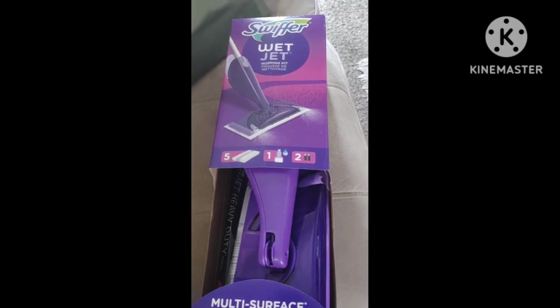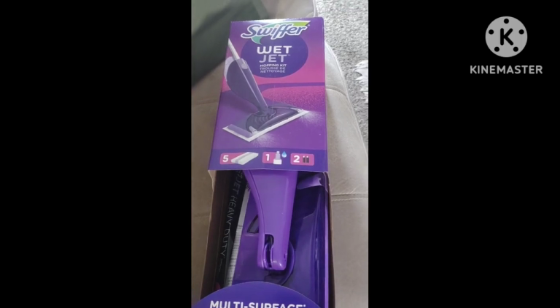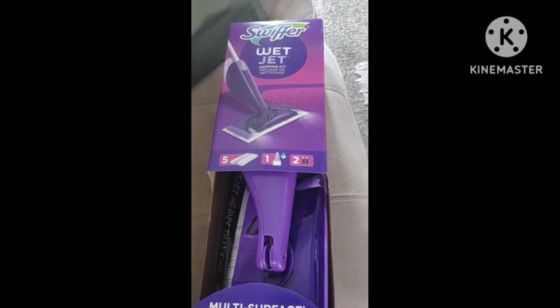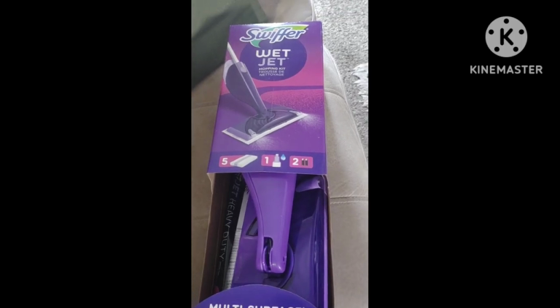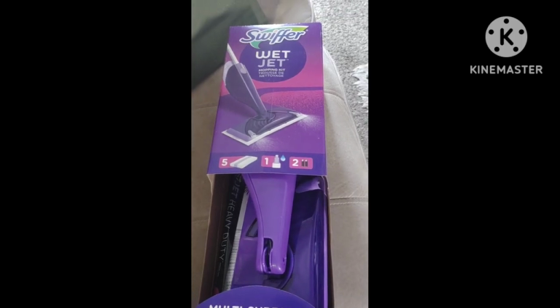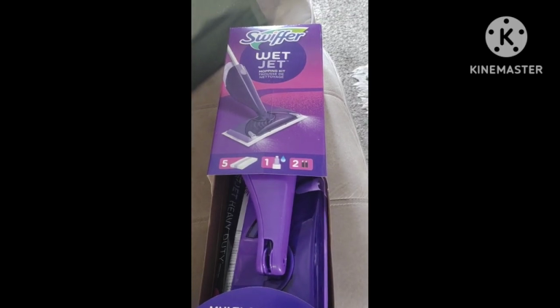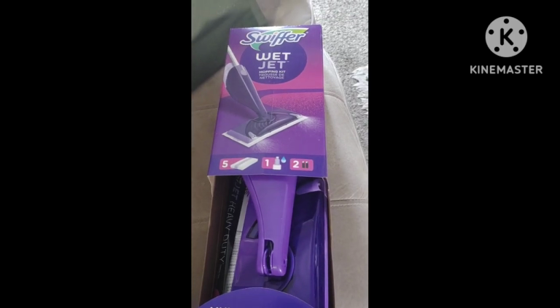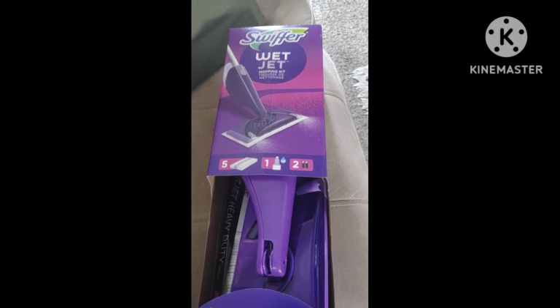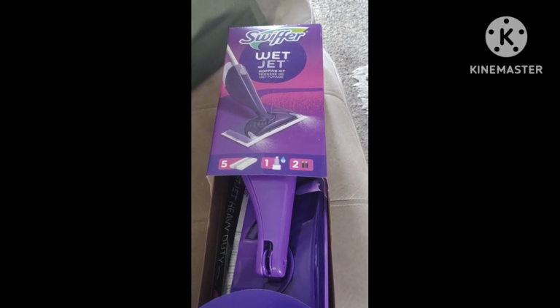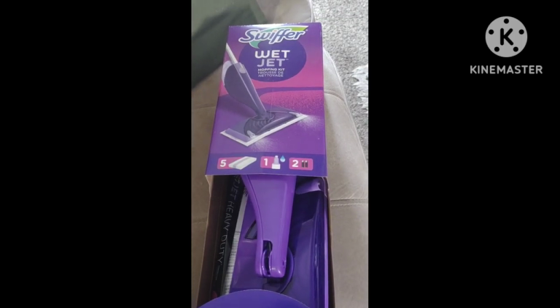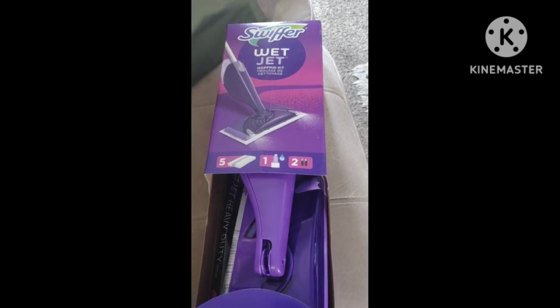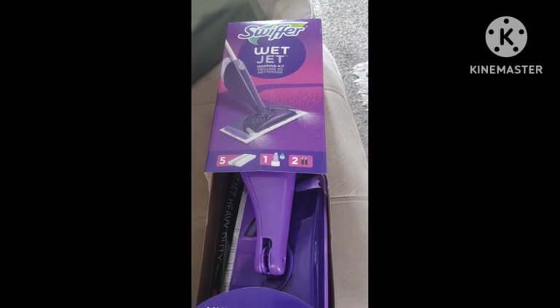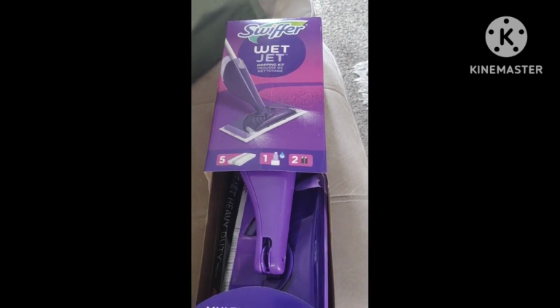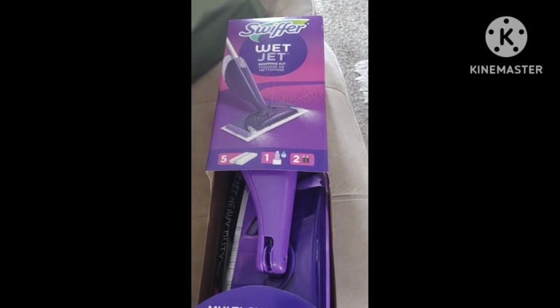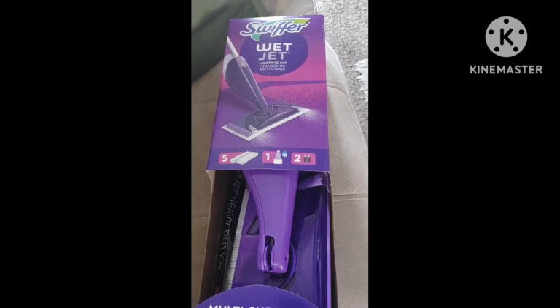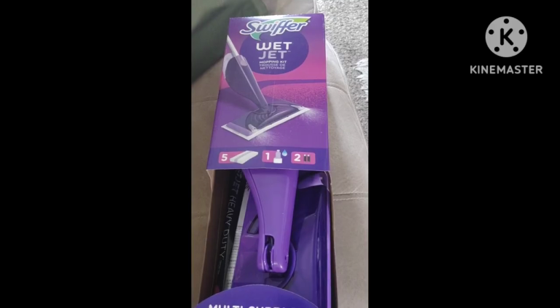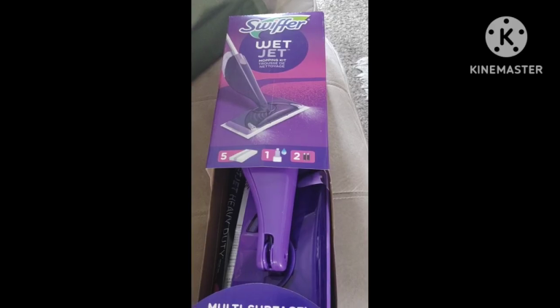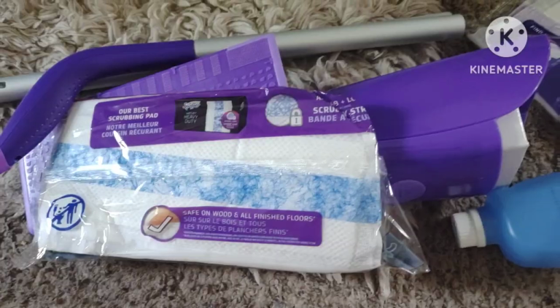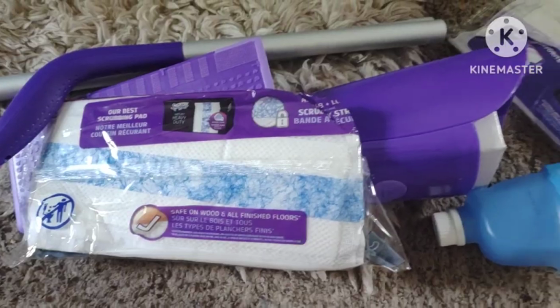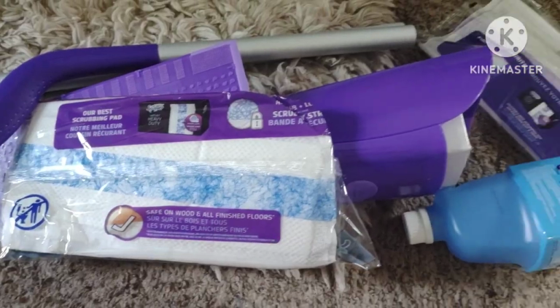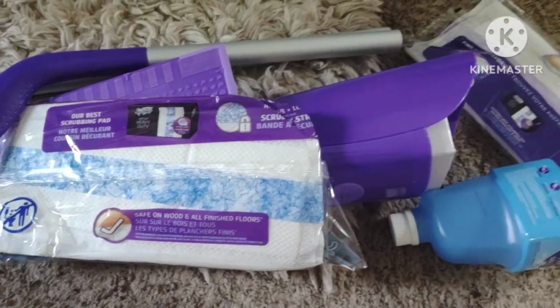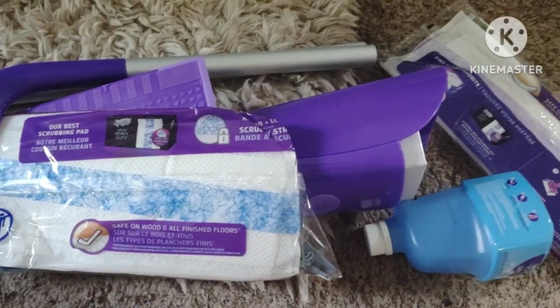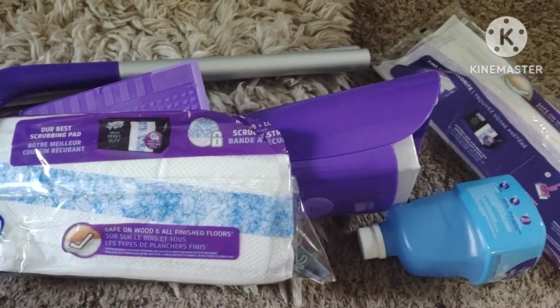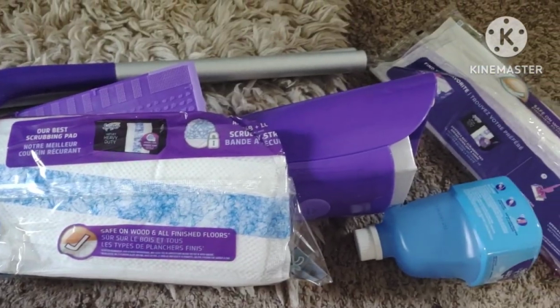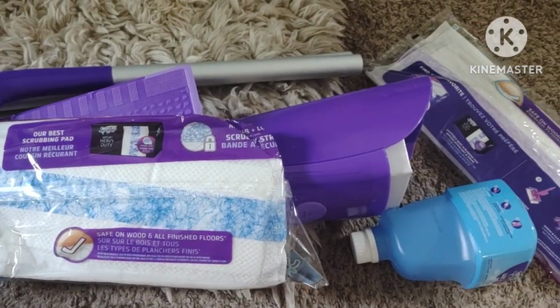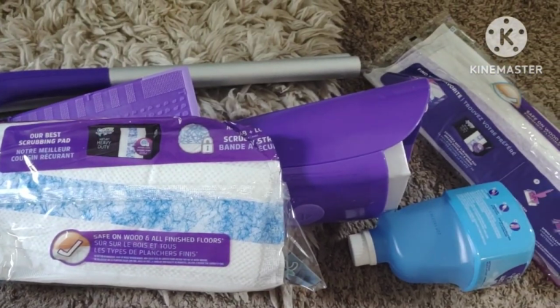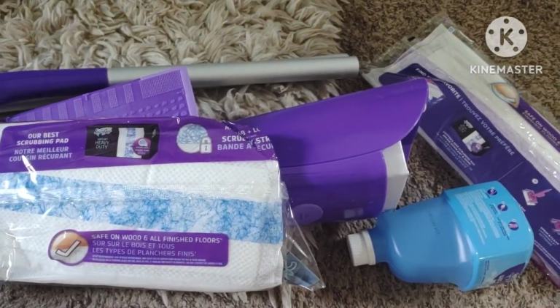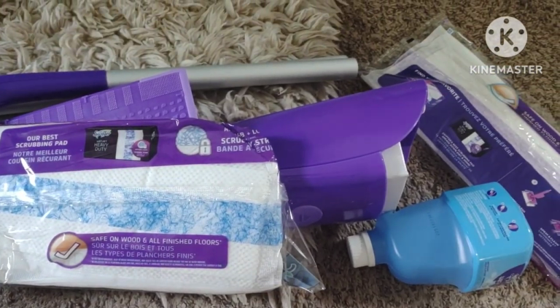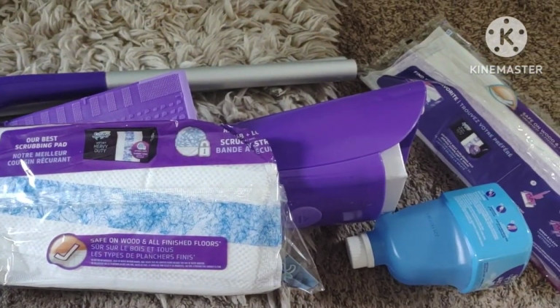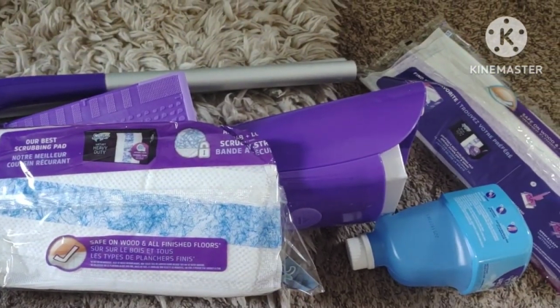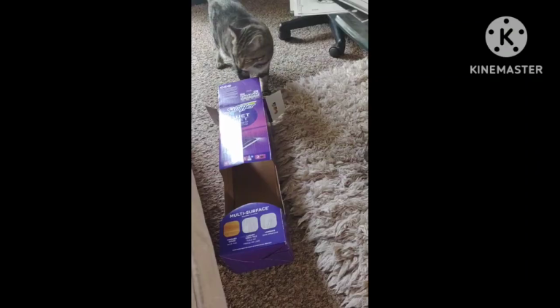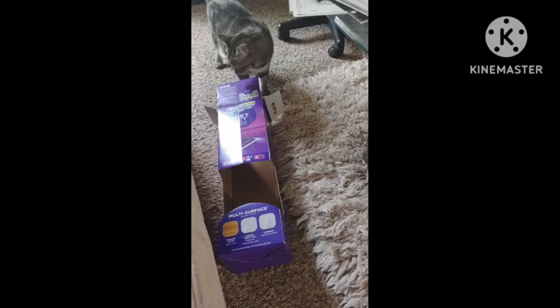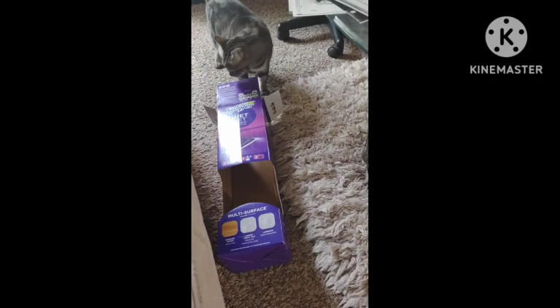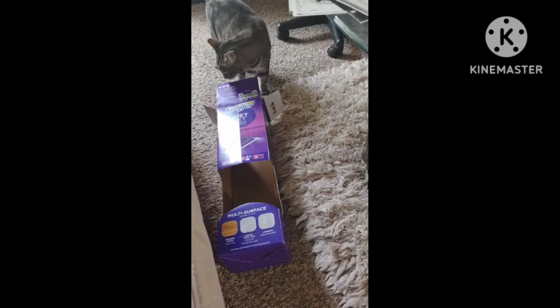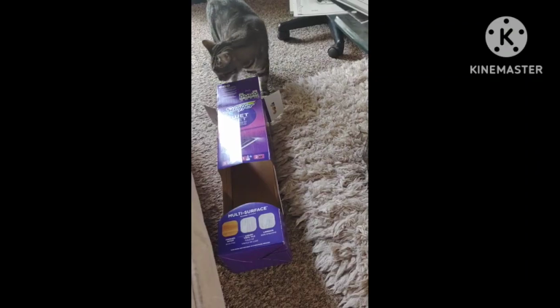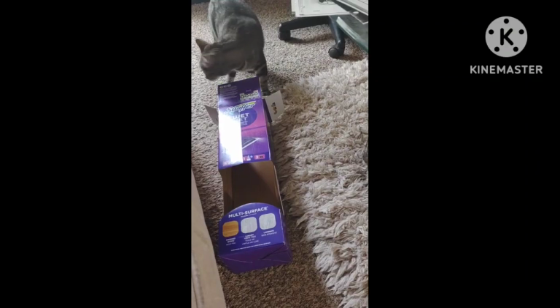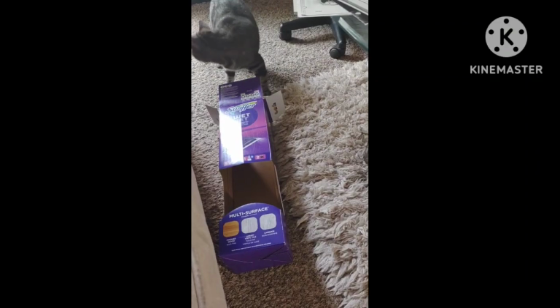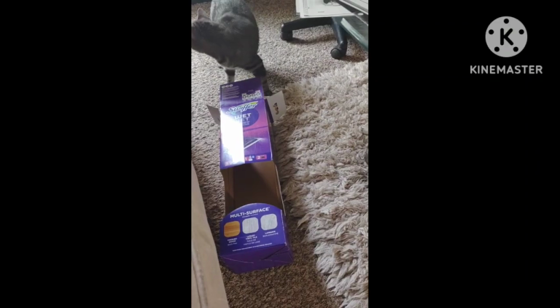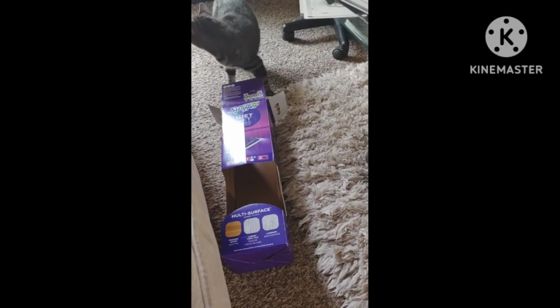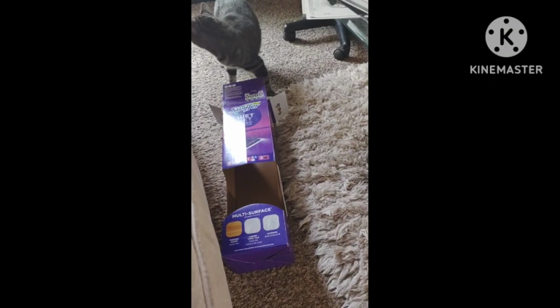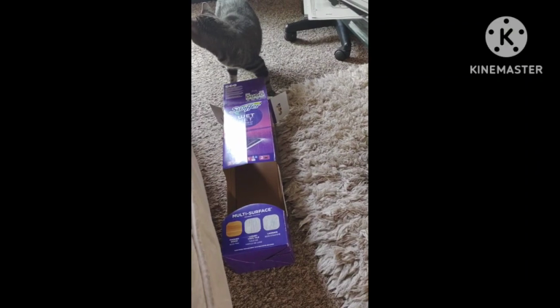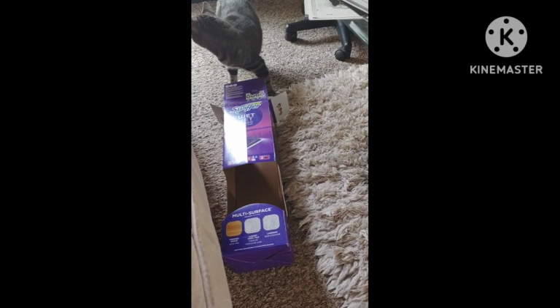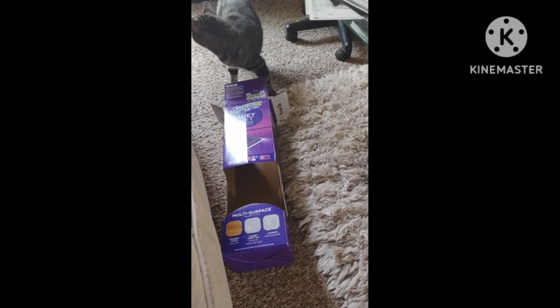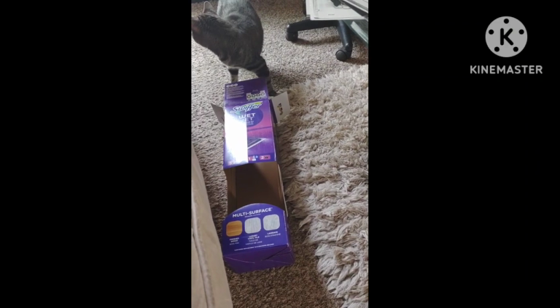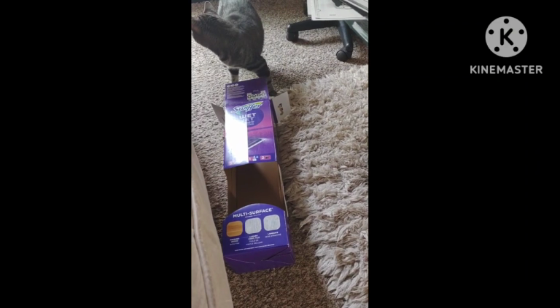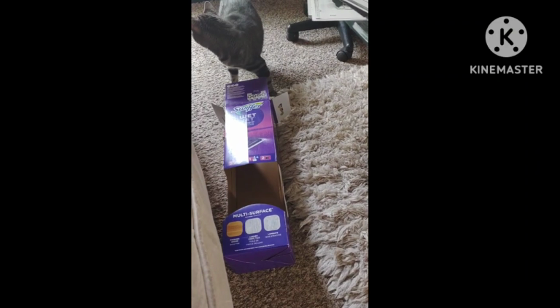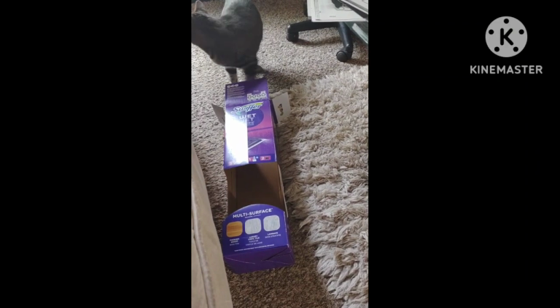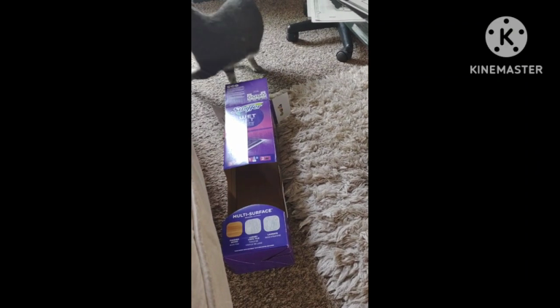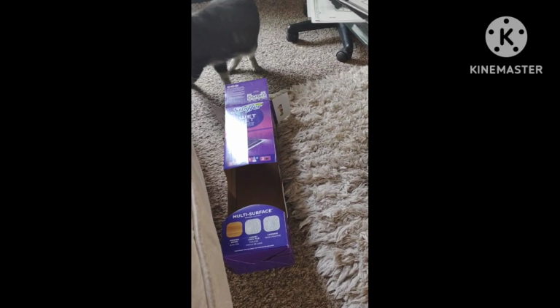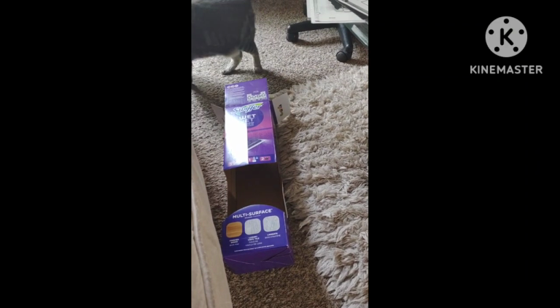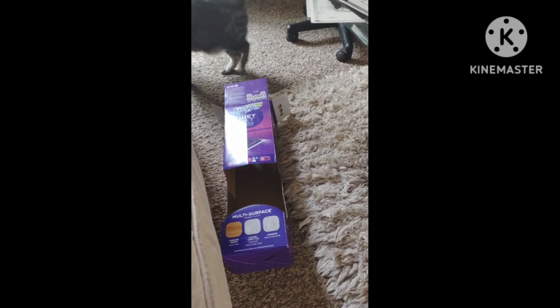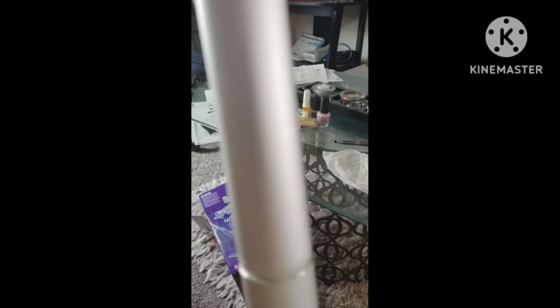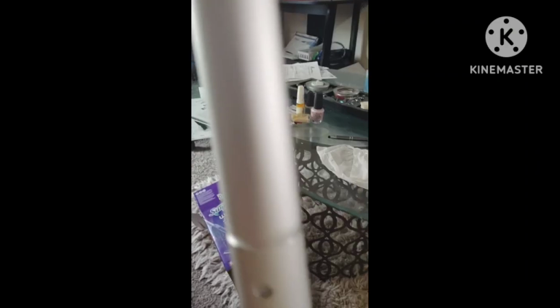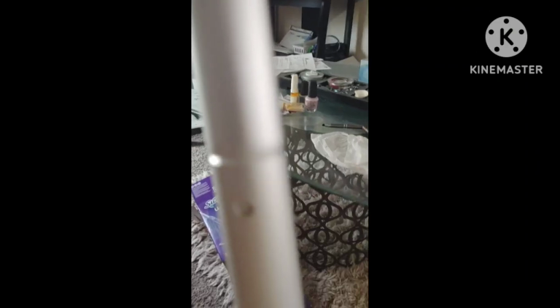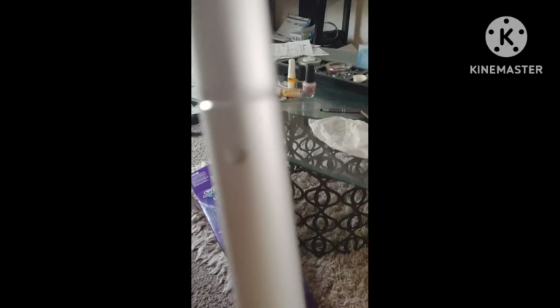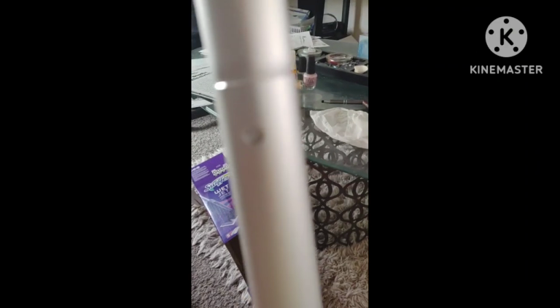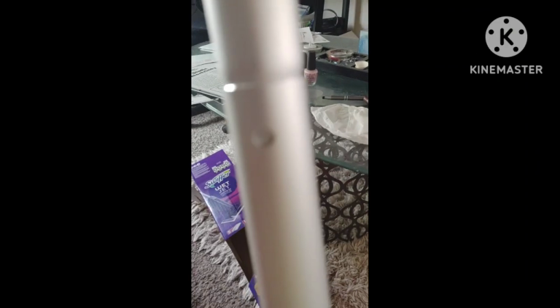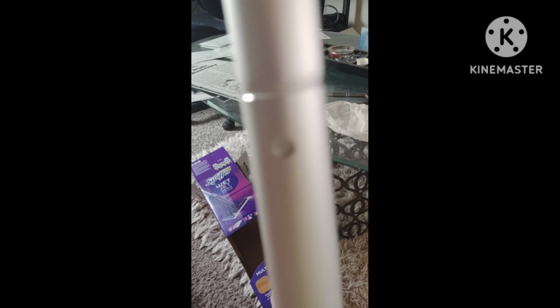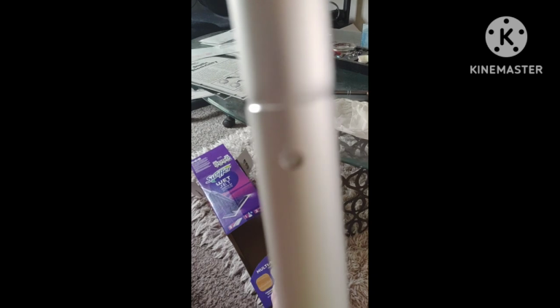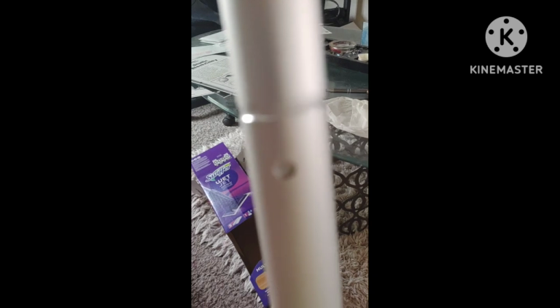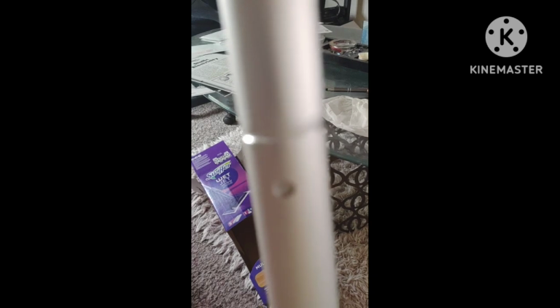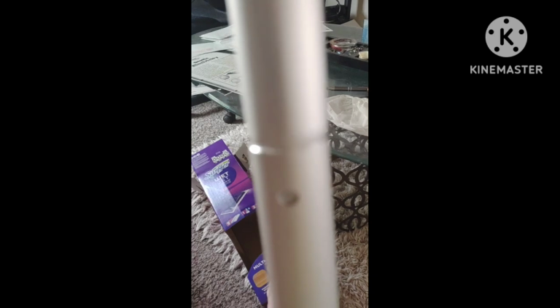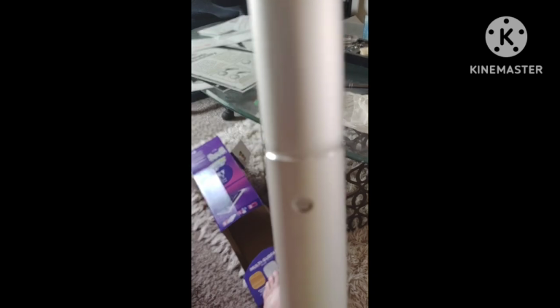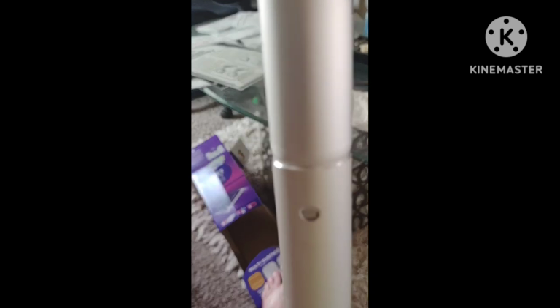Hi everybody, I hope you're doing well. Today I decided to go to Walmart and finally get the Swiffer WetJet.